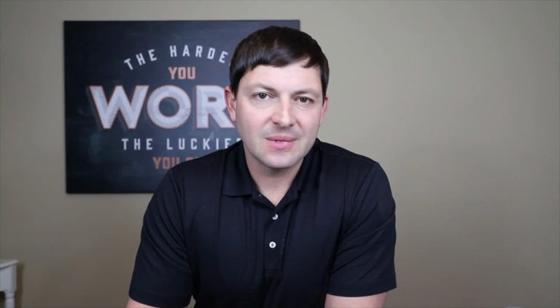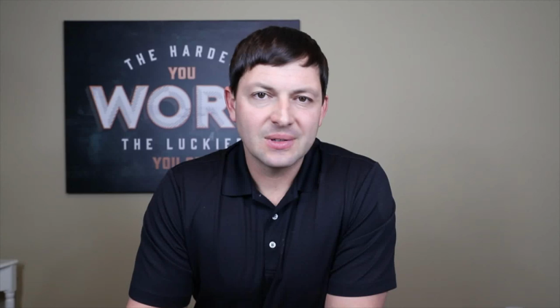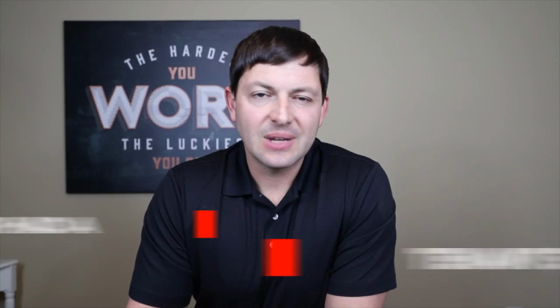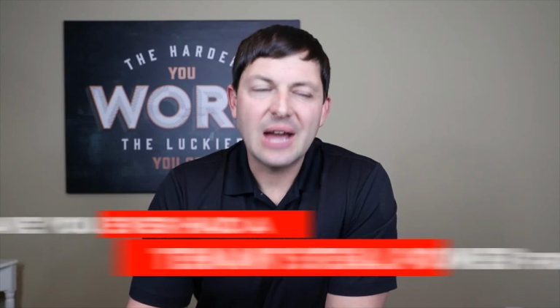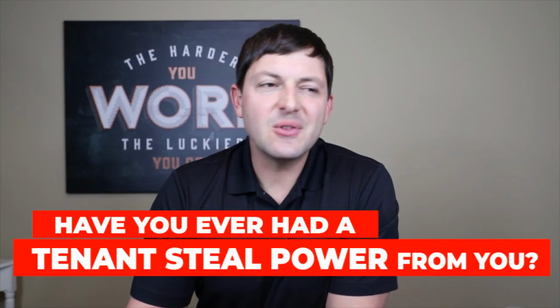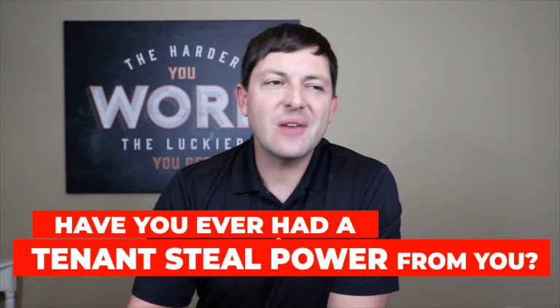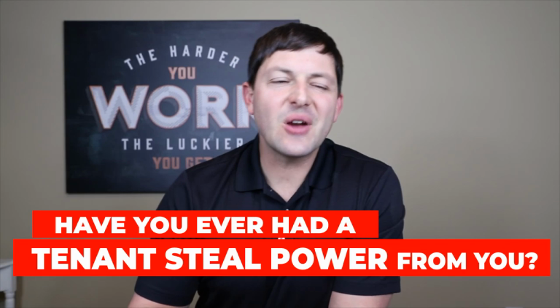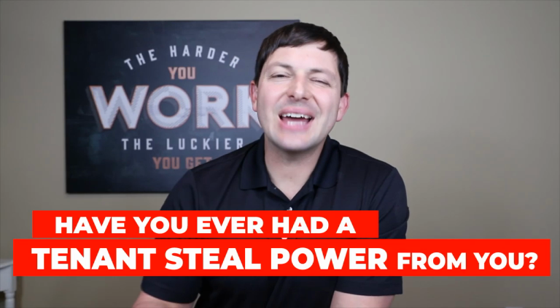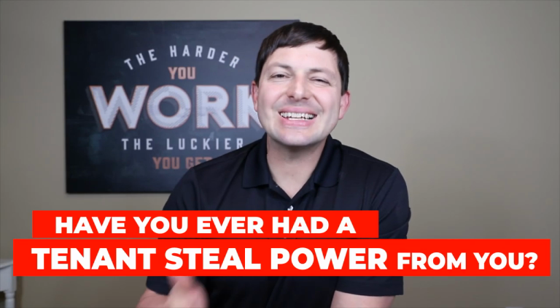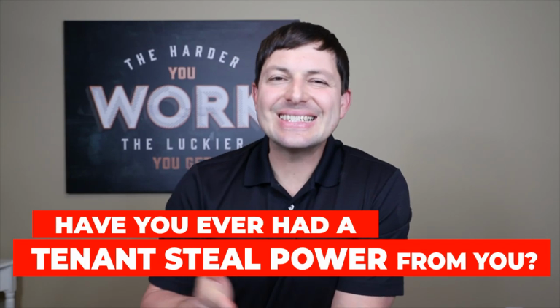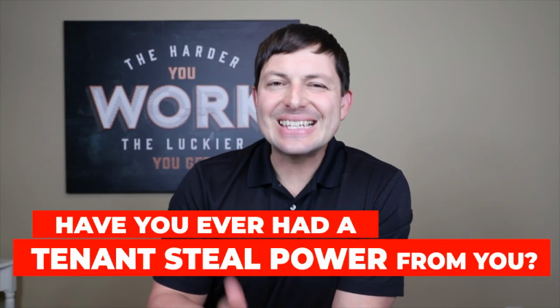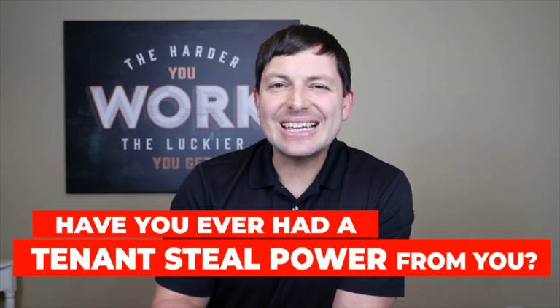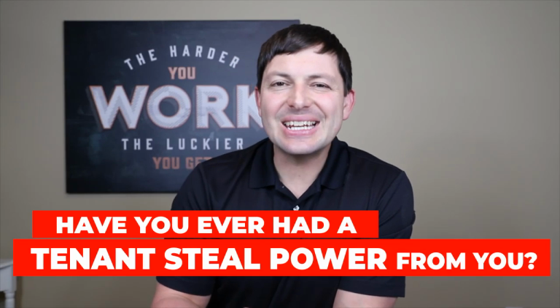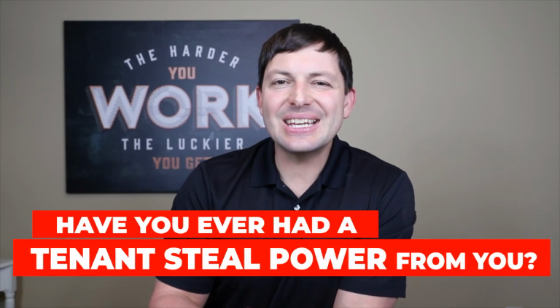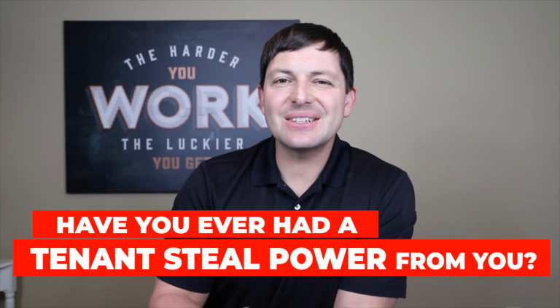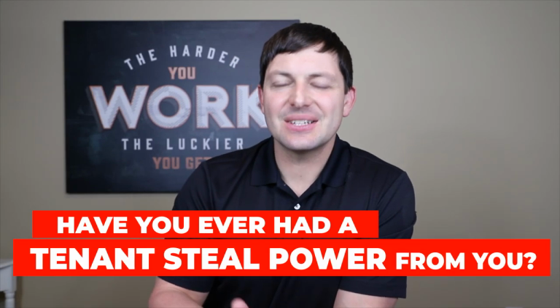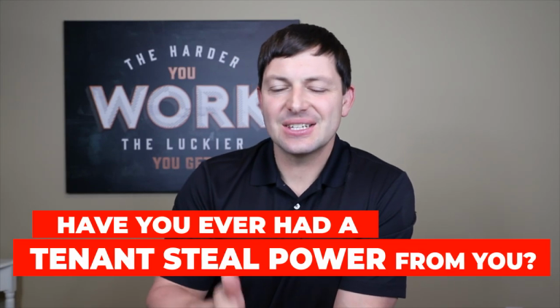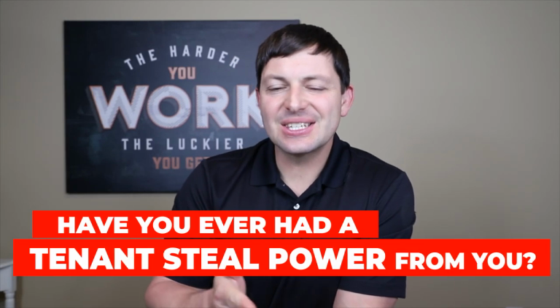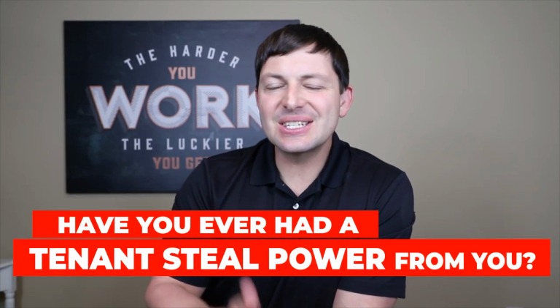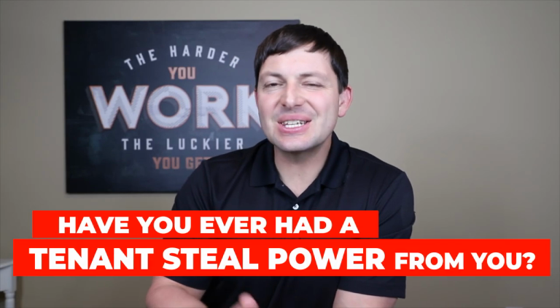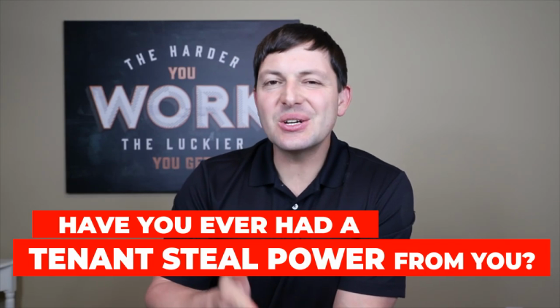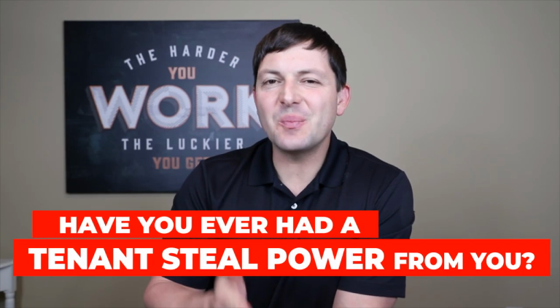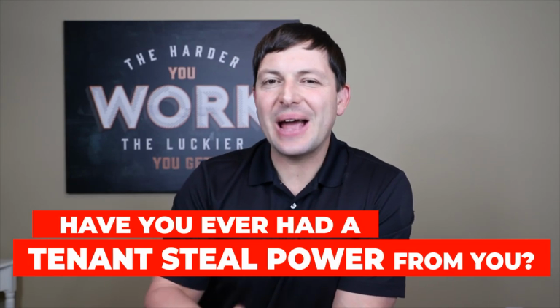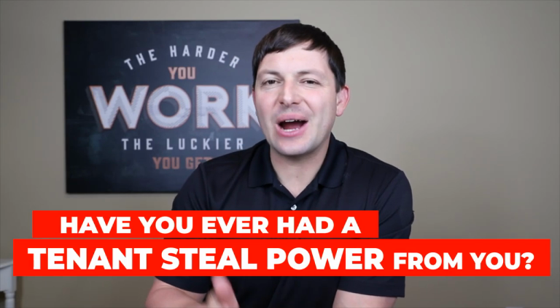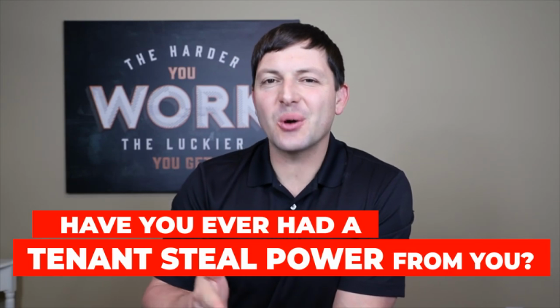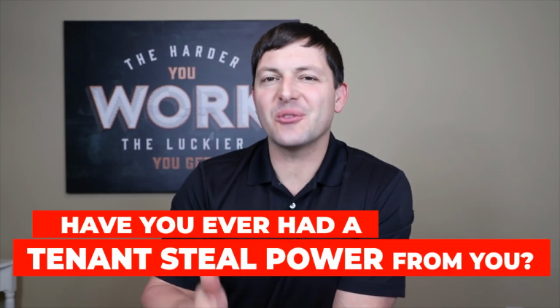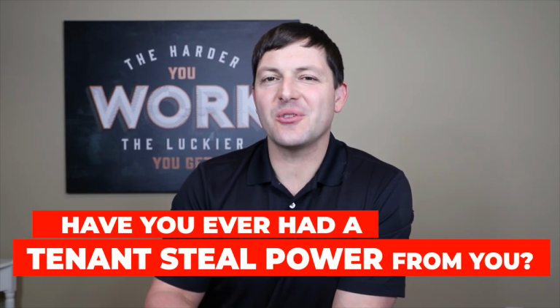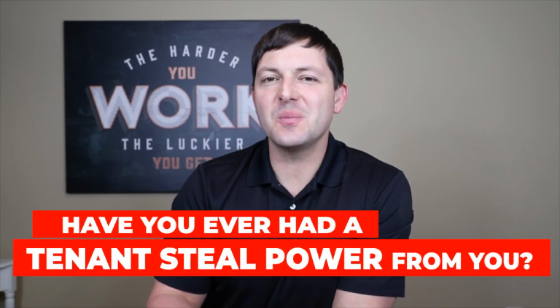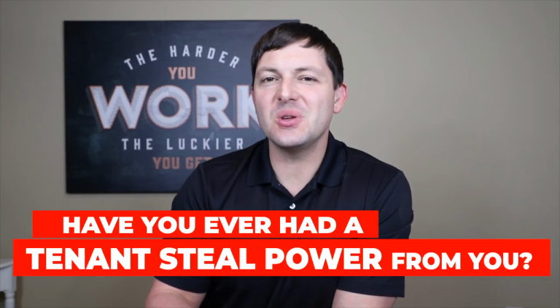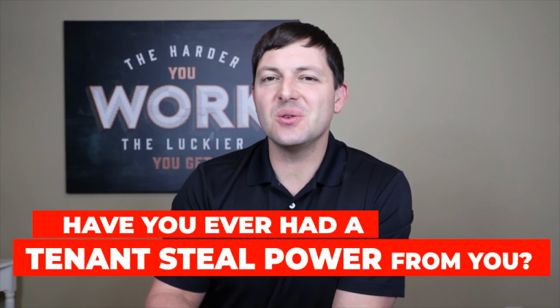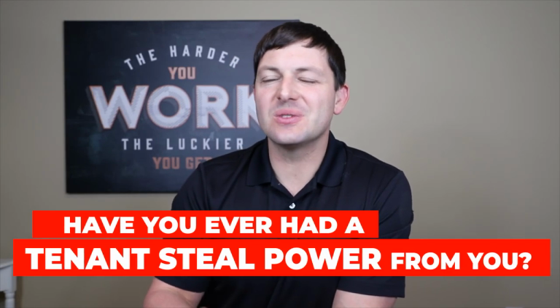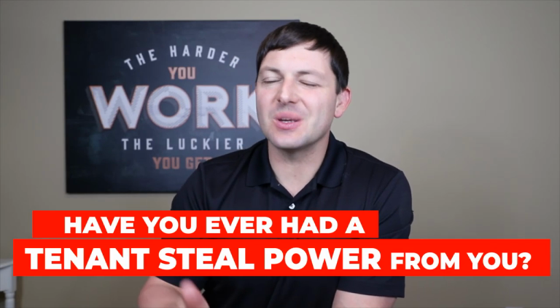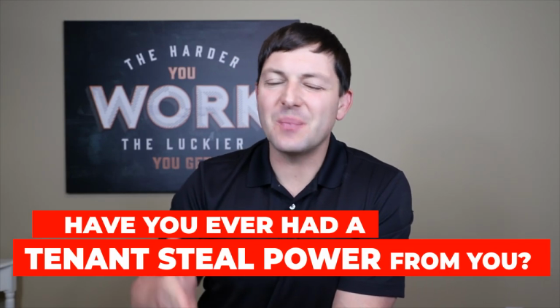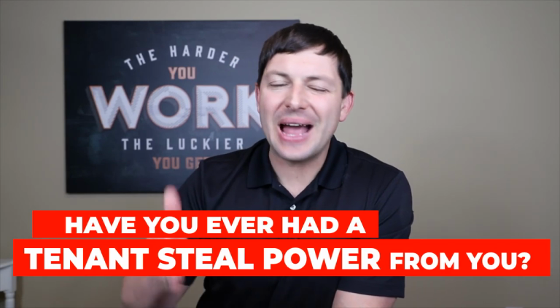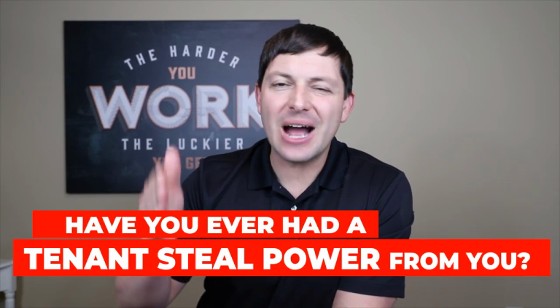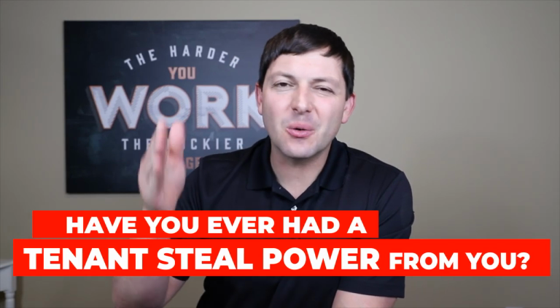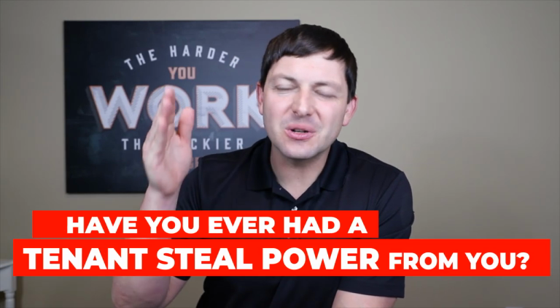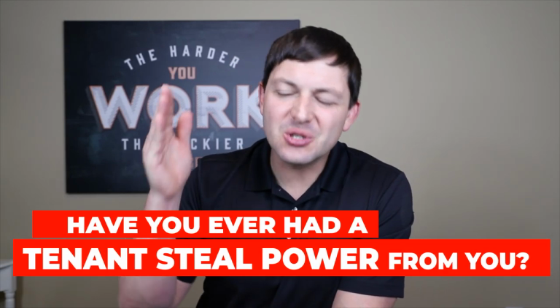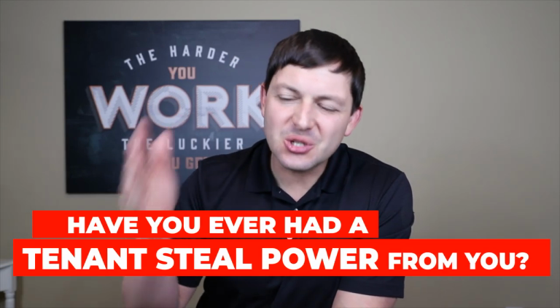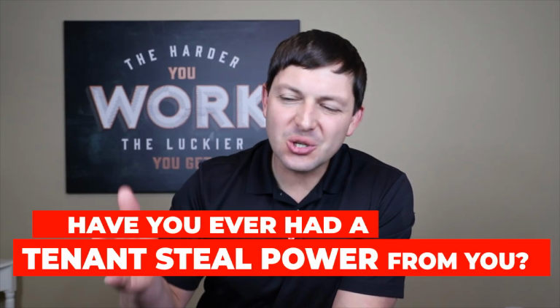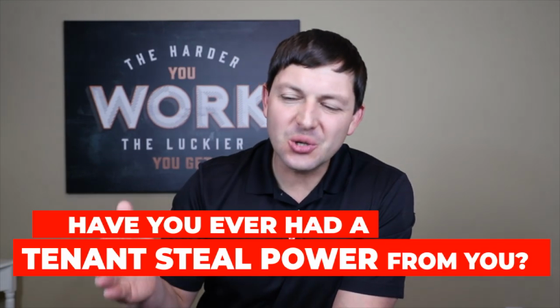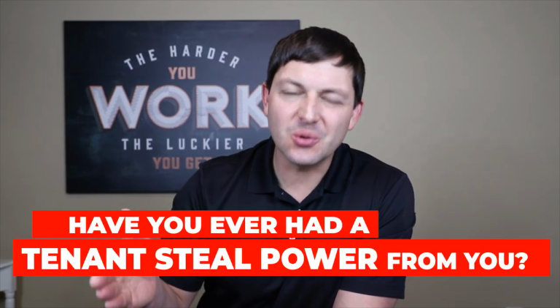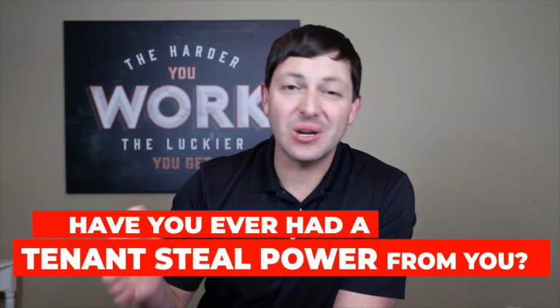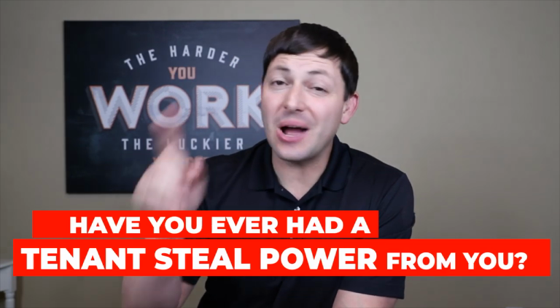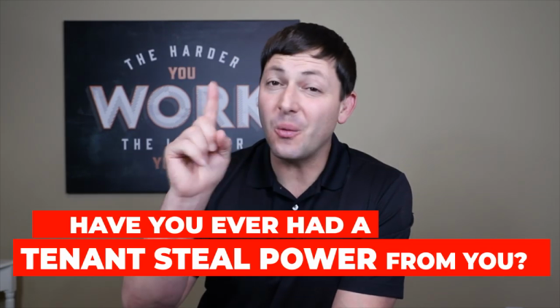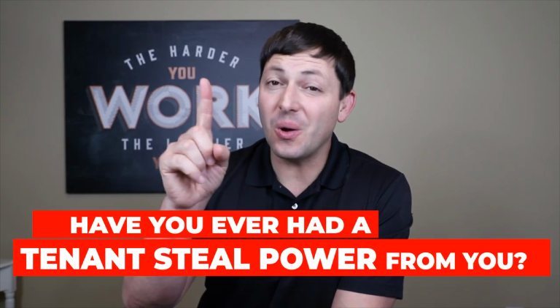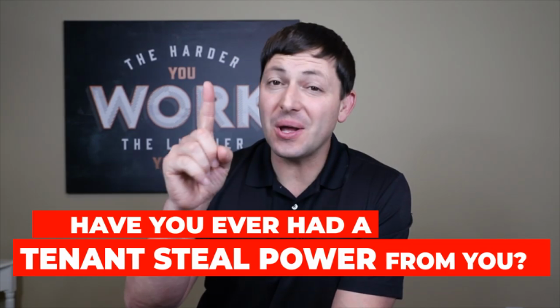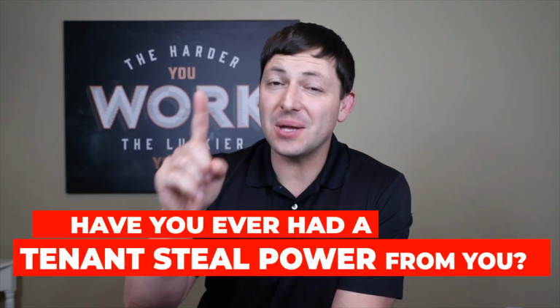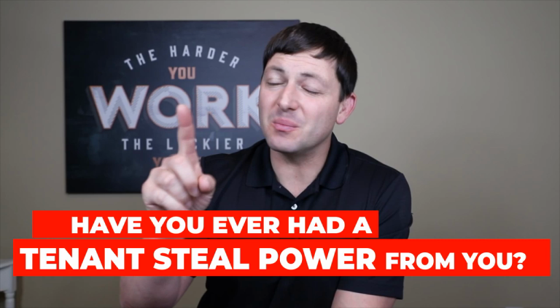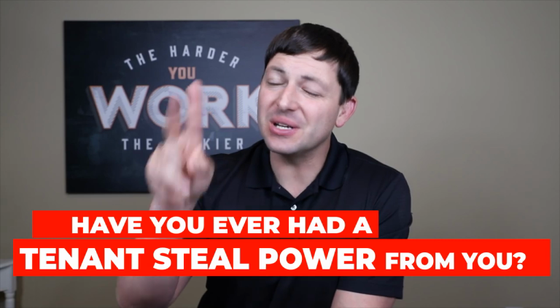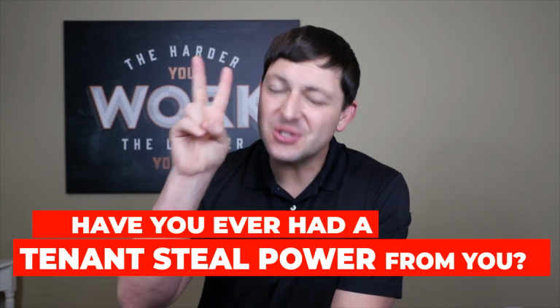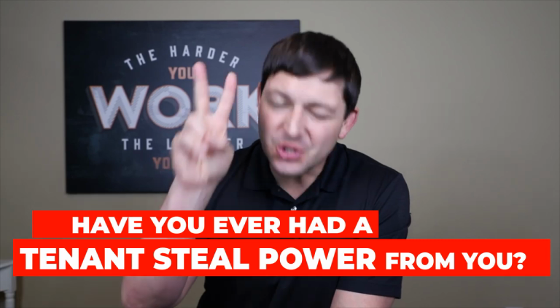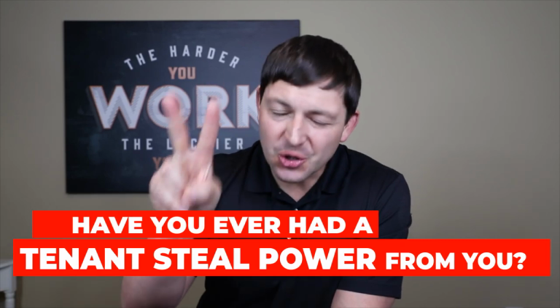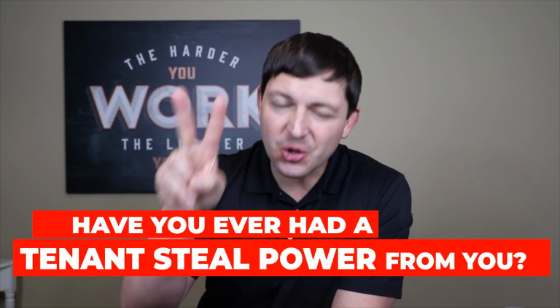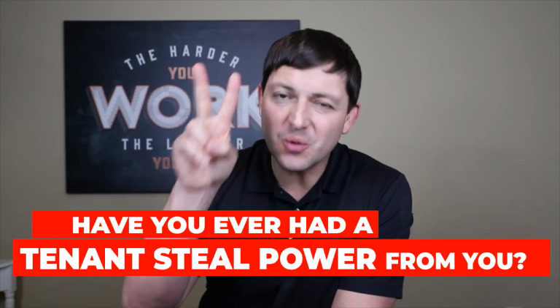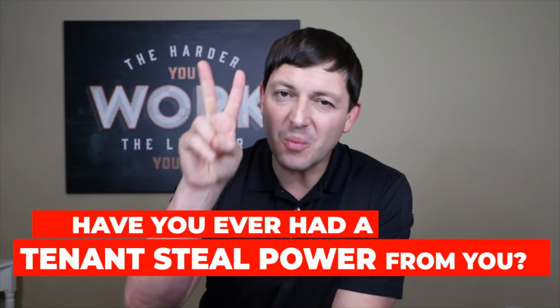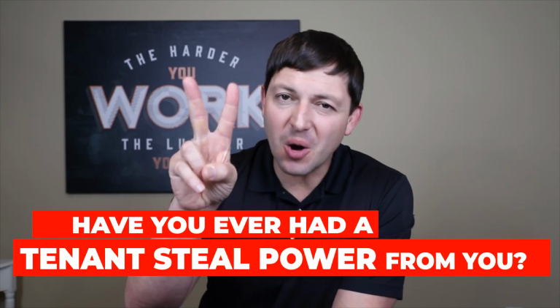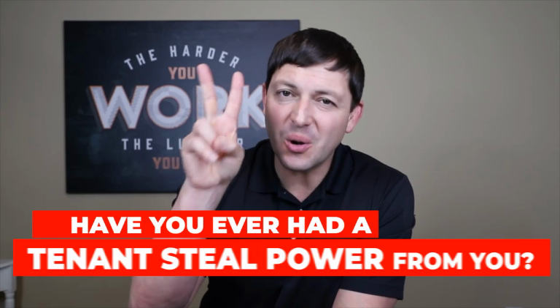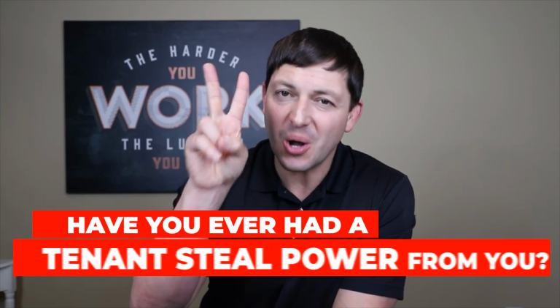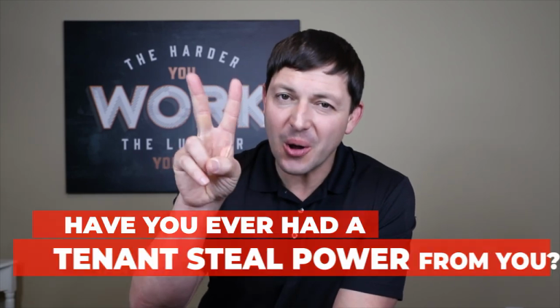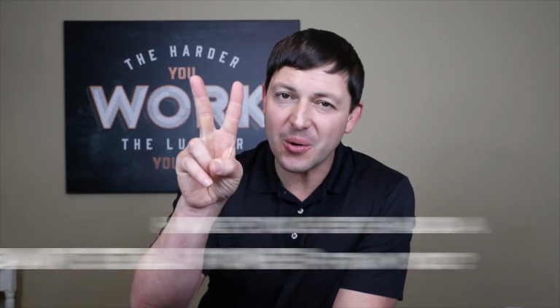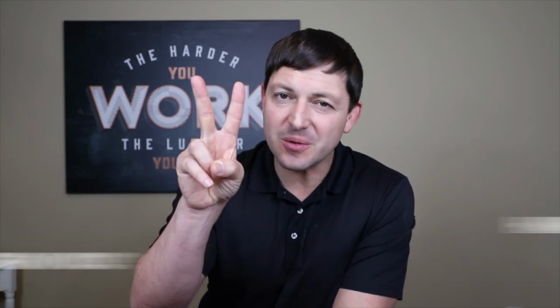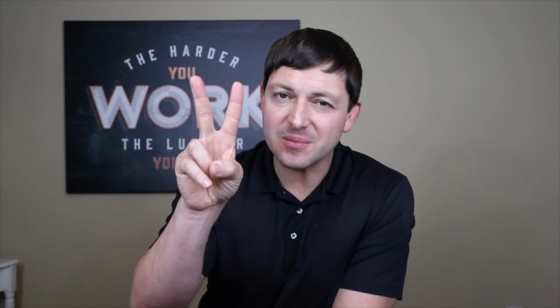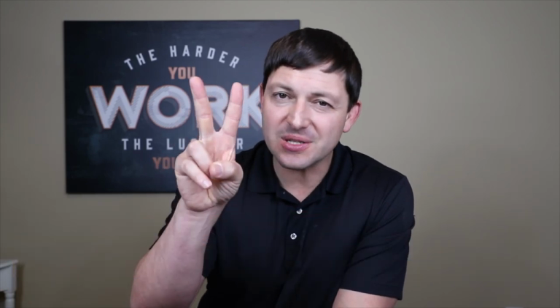Have you ever had a tenant steal power from you to power not one, but two mobile homes?